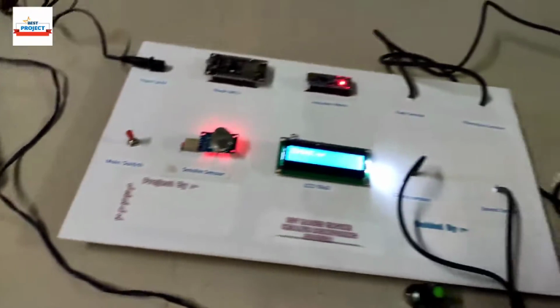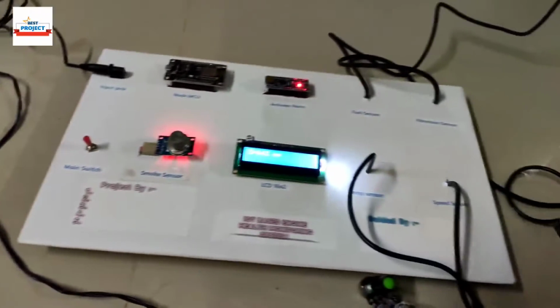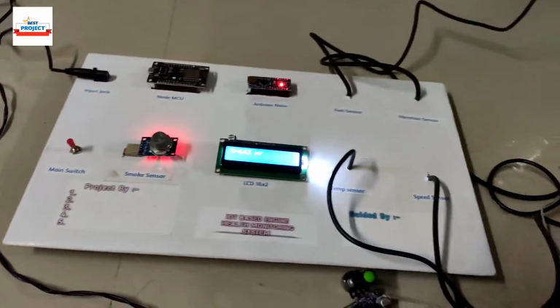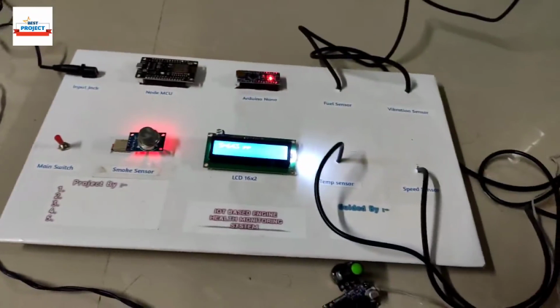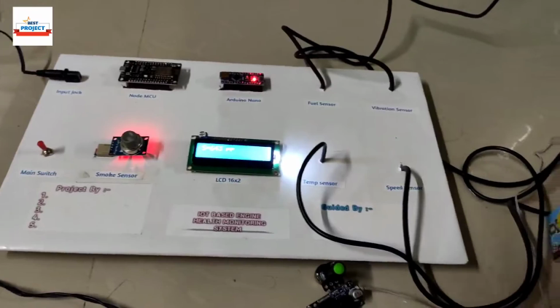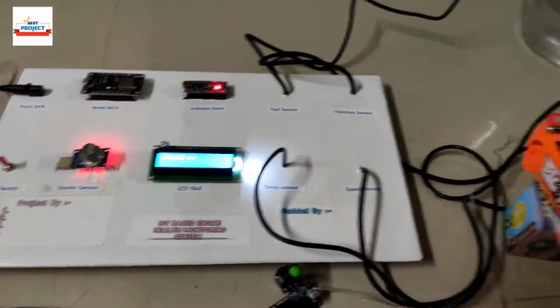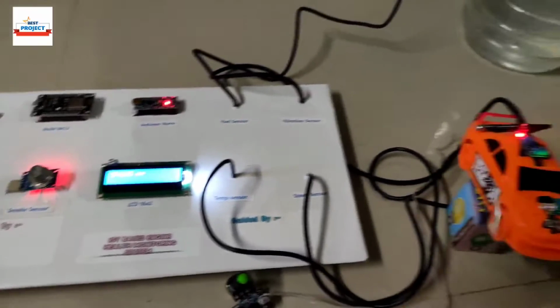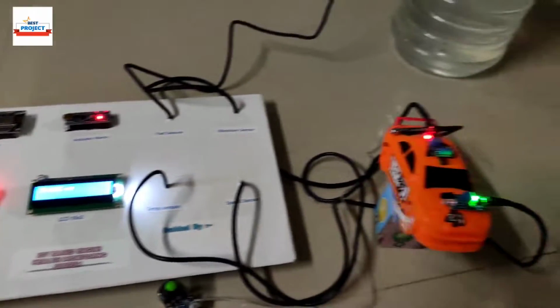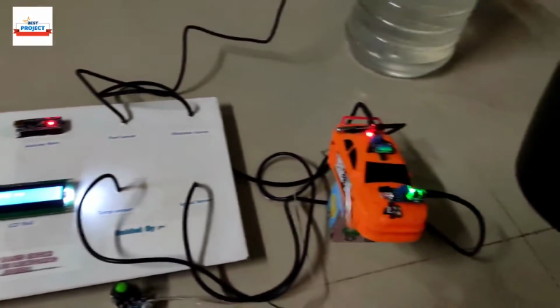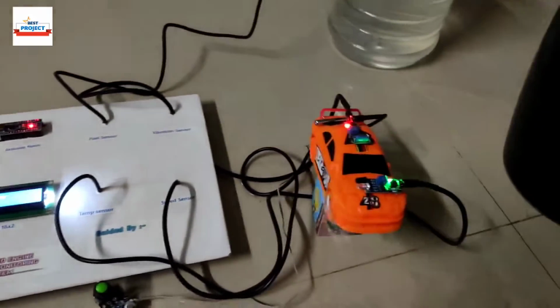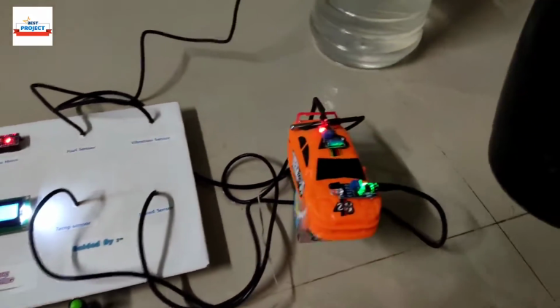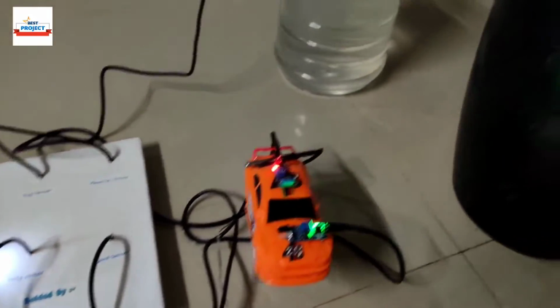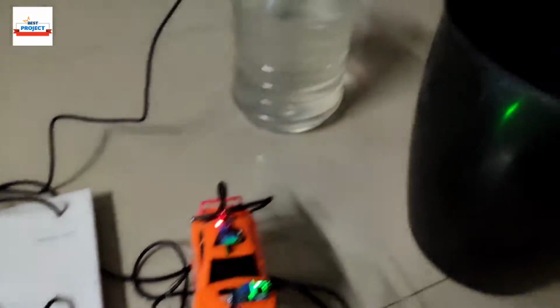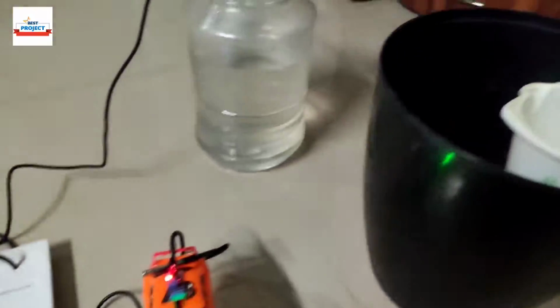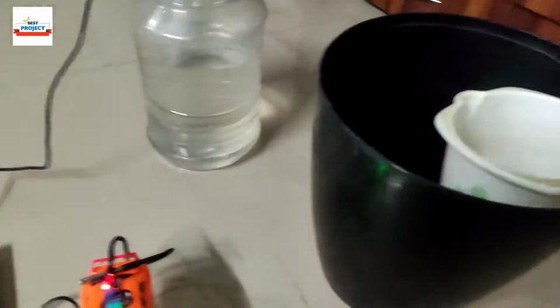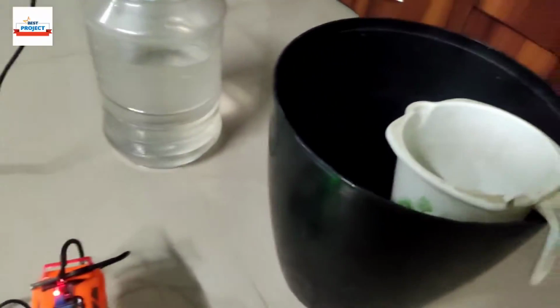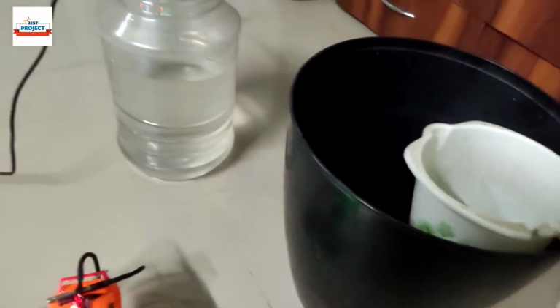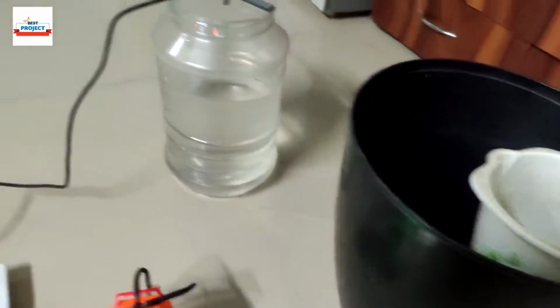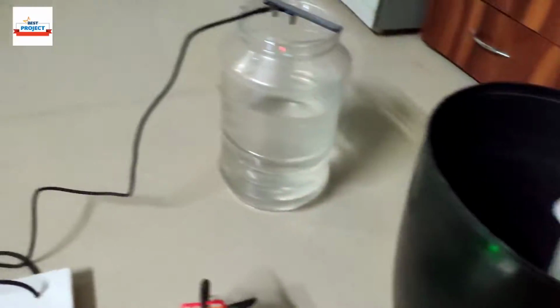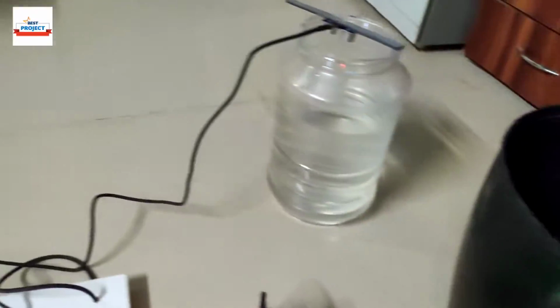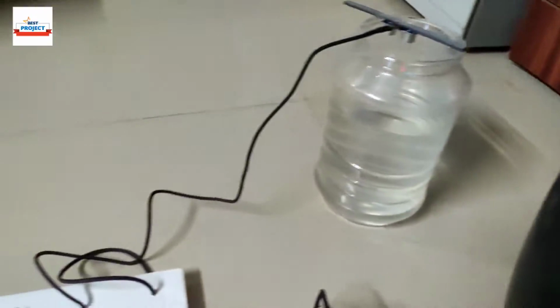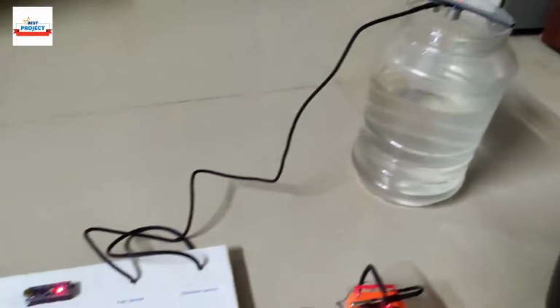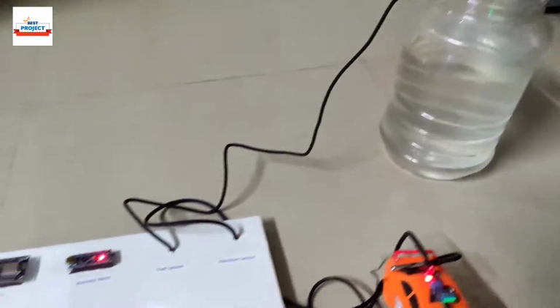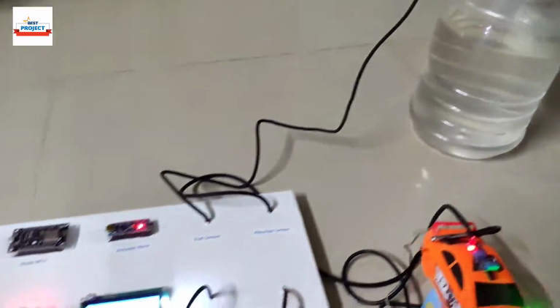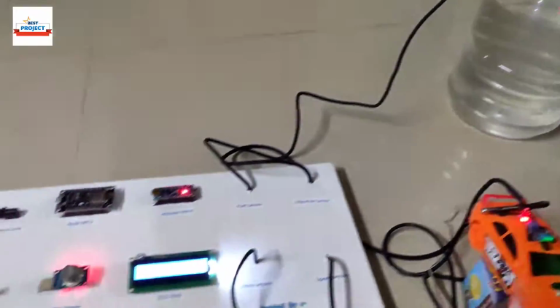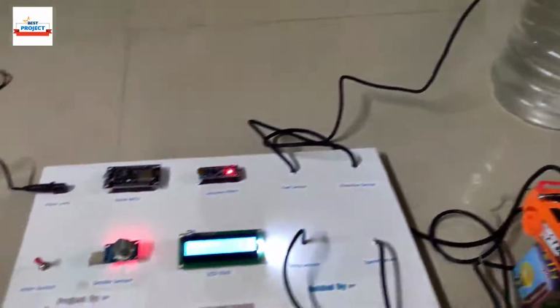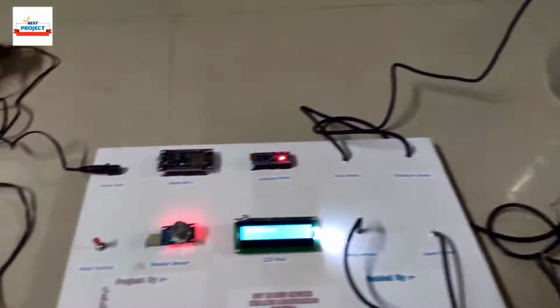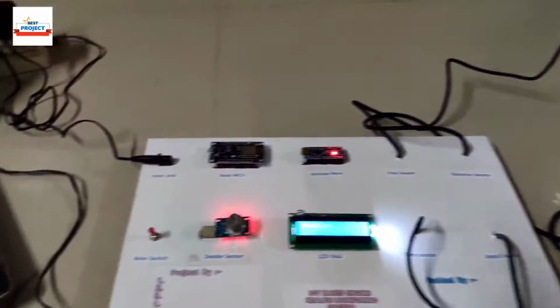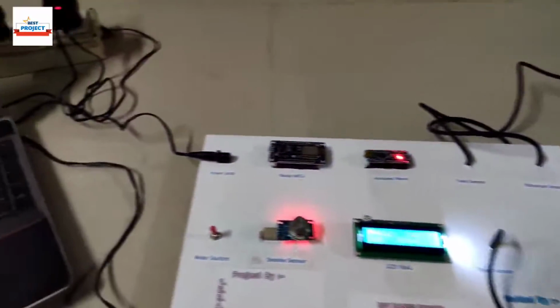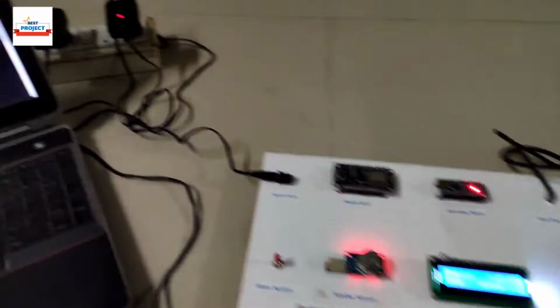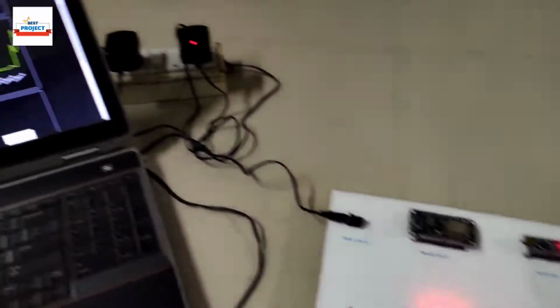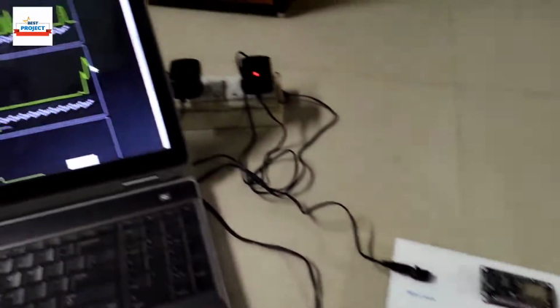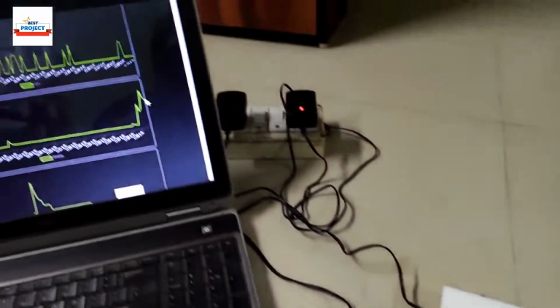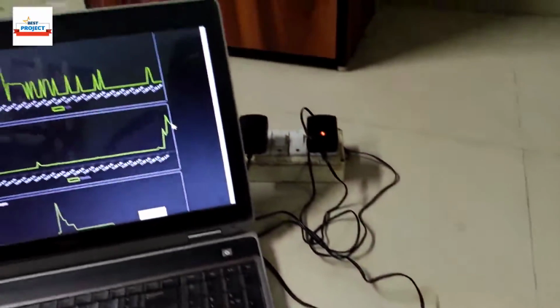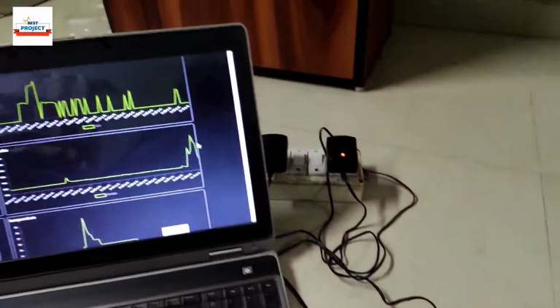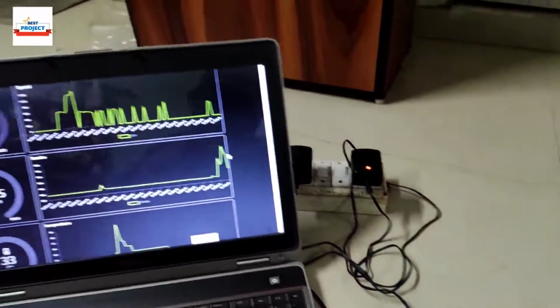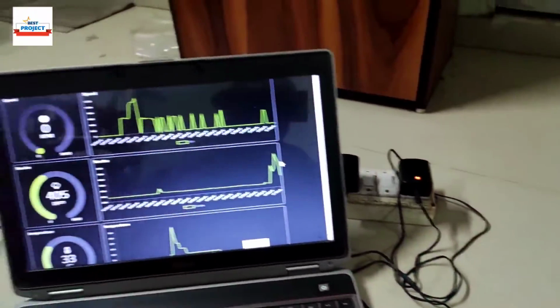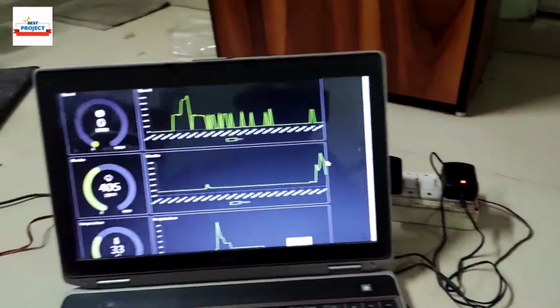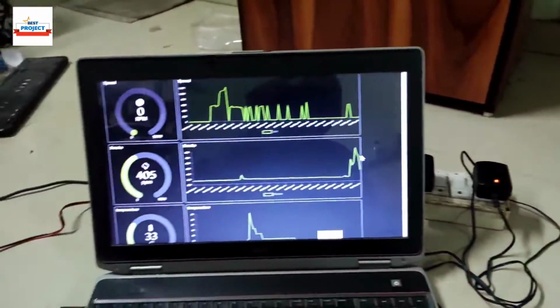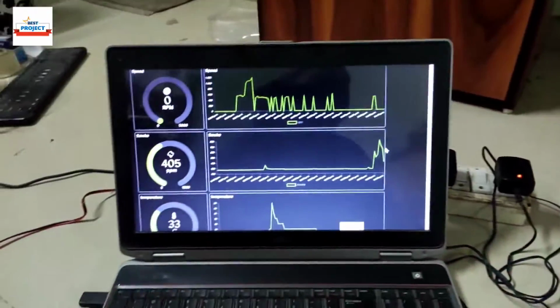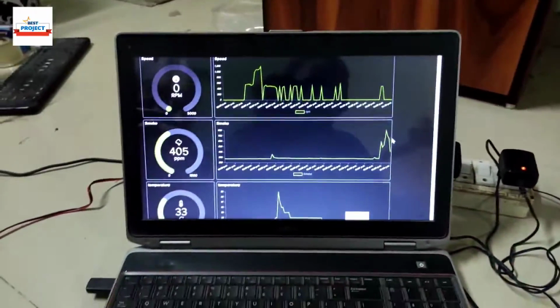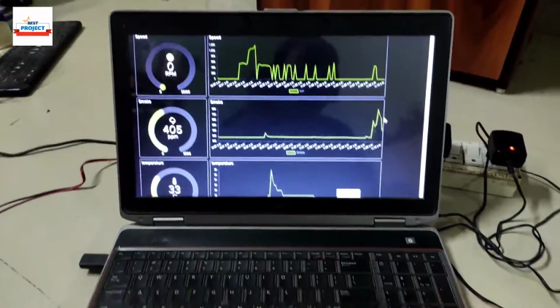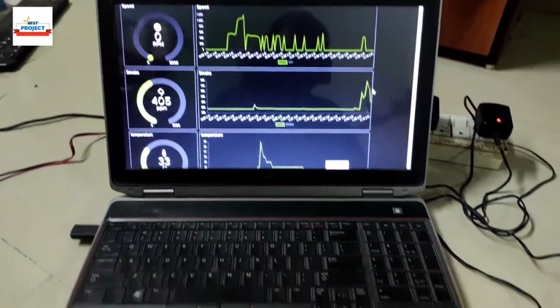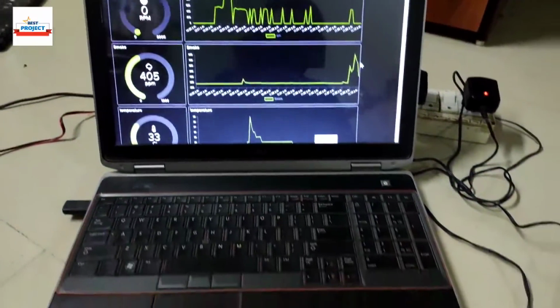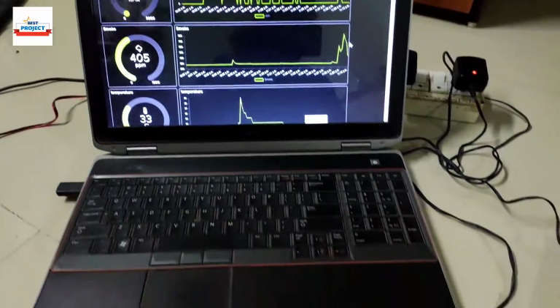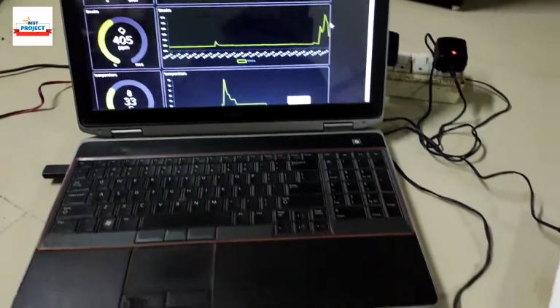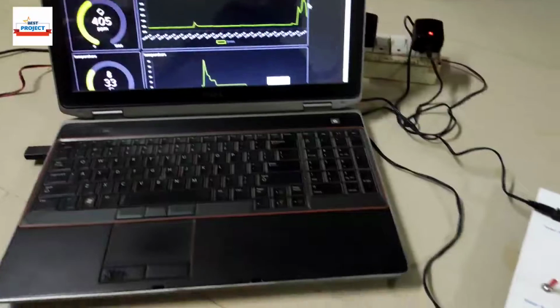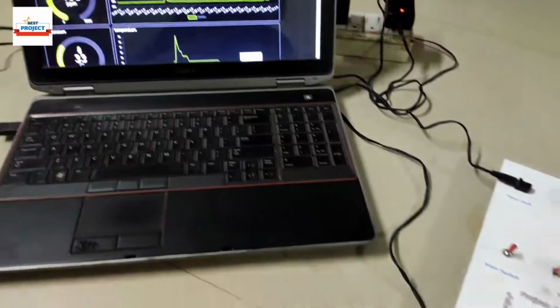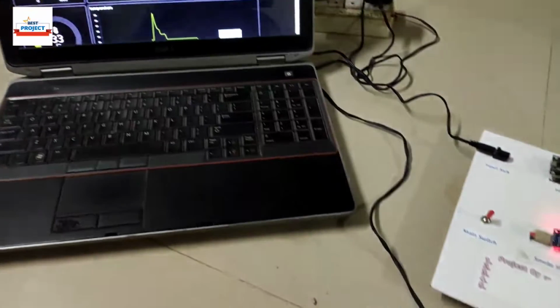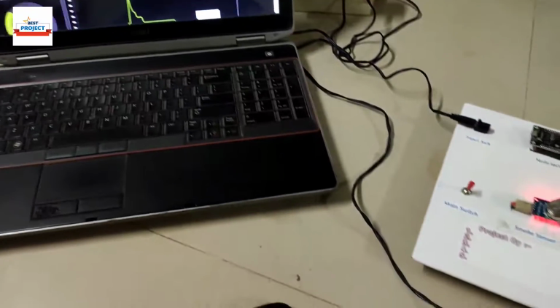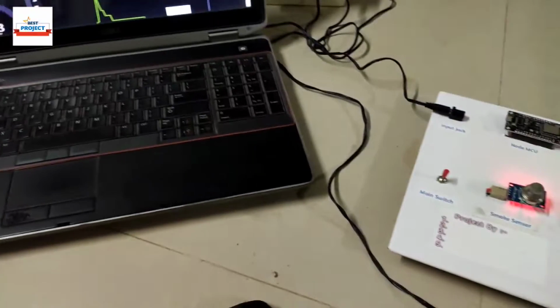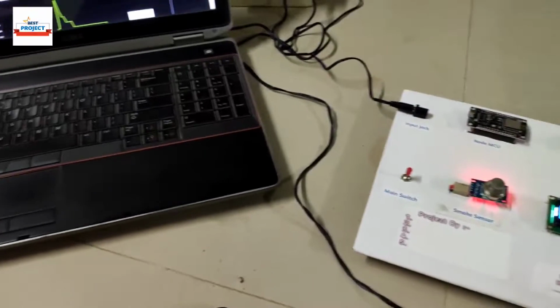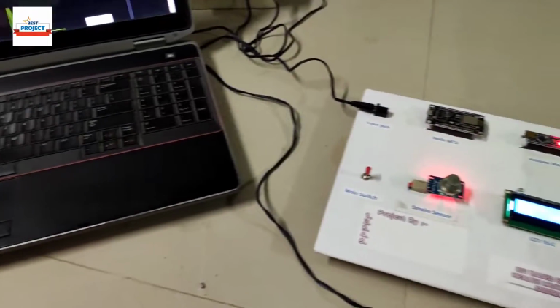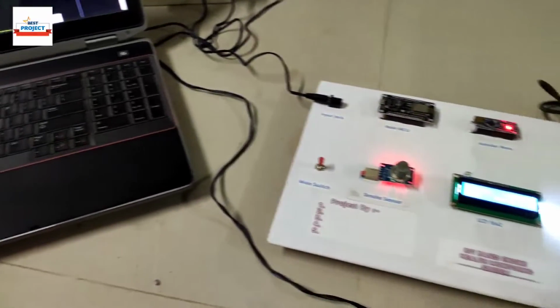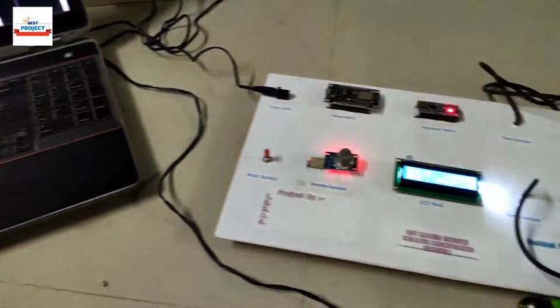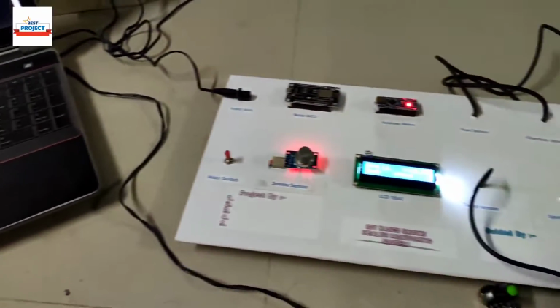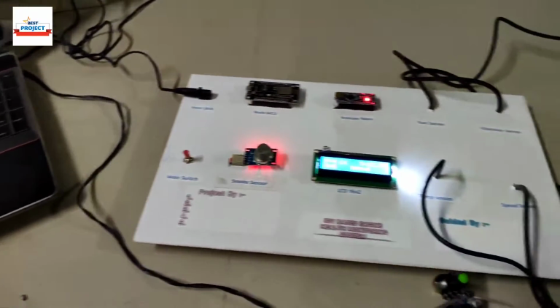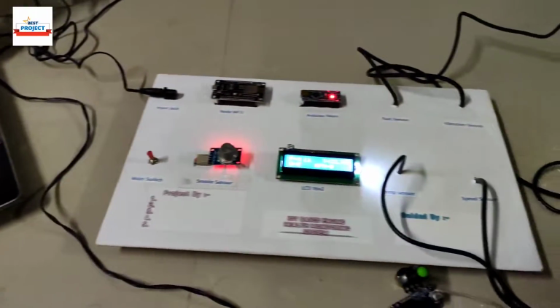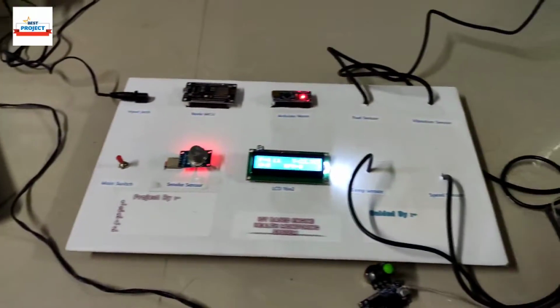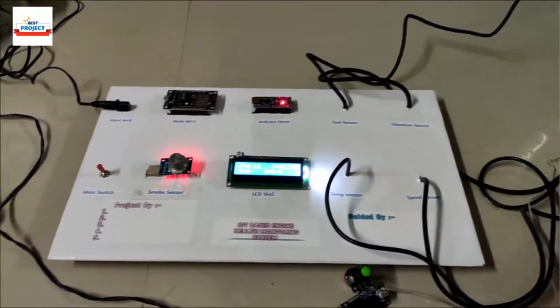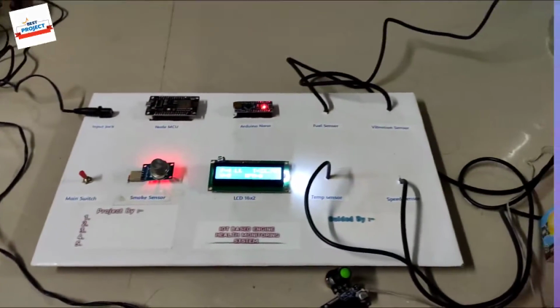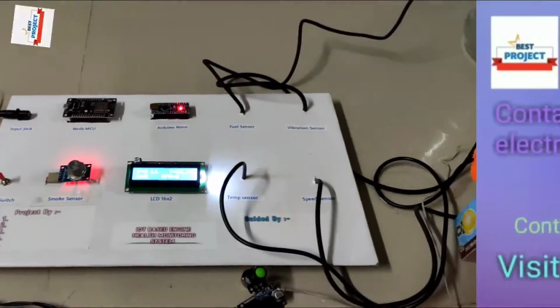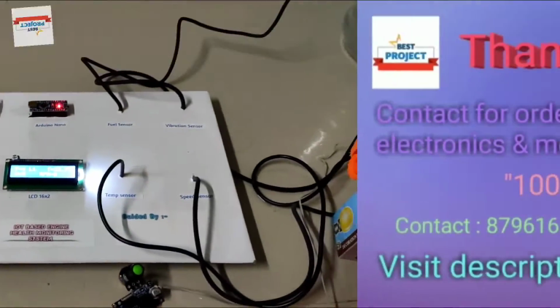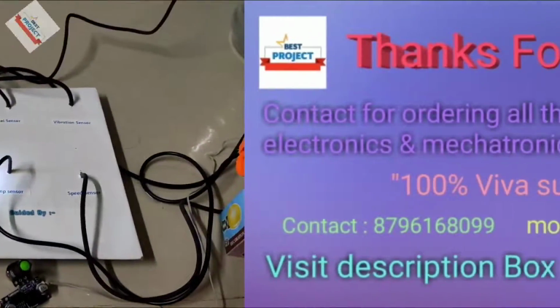Each and every sensor is working fine. Thank you so much for watching the video. See you in the next video.